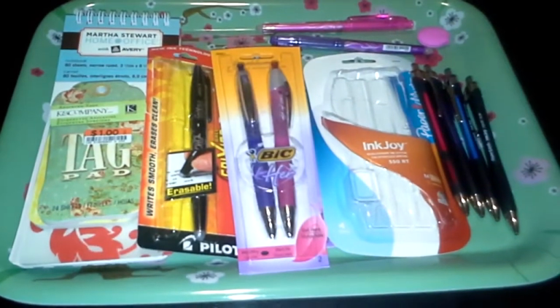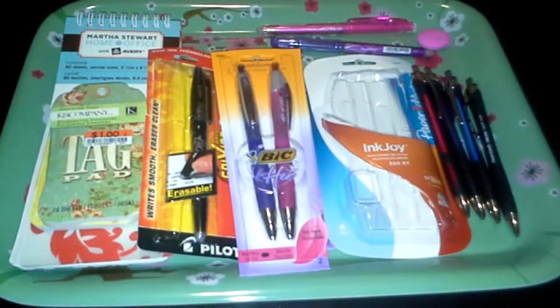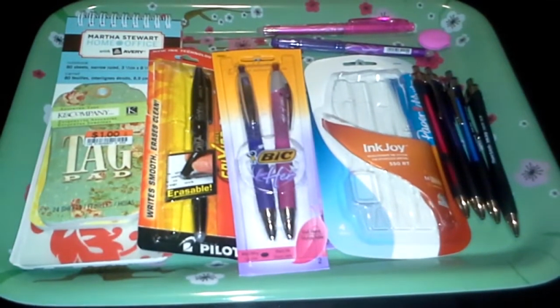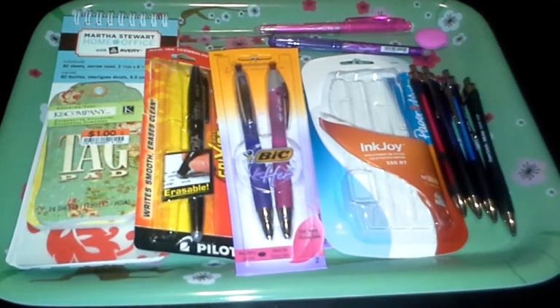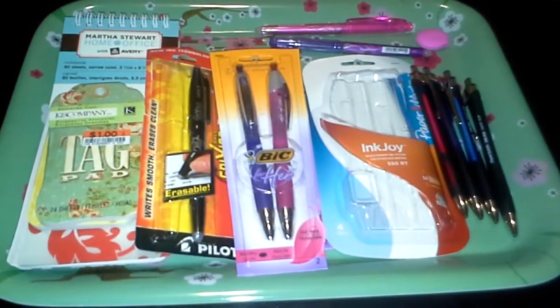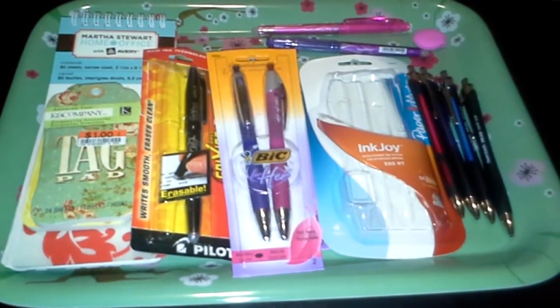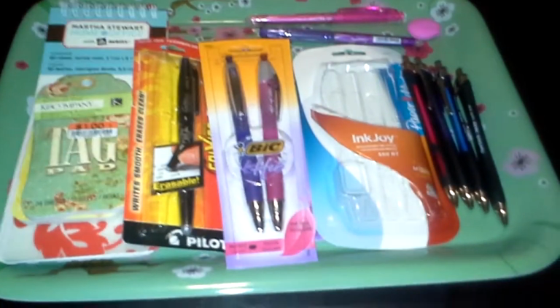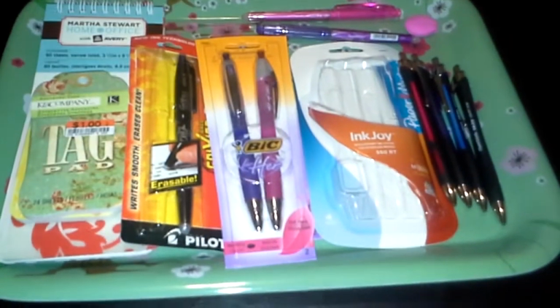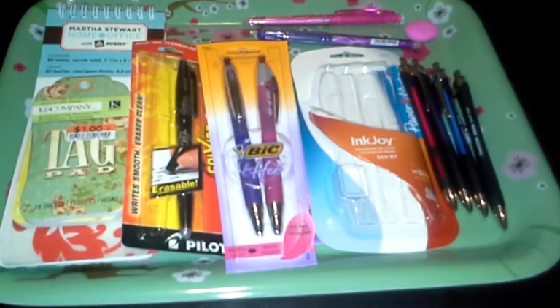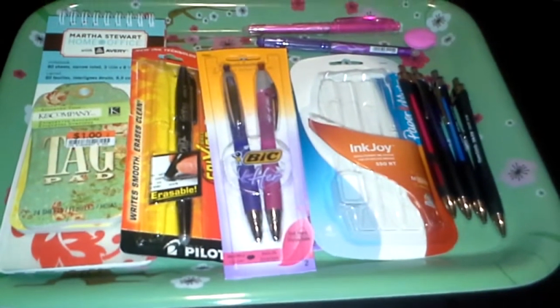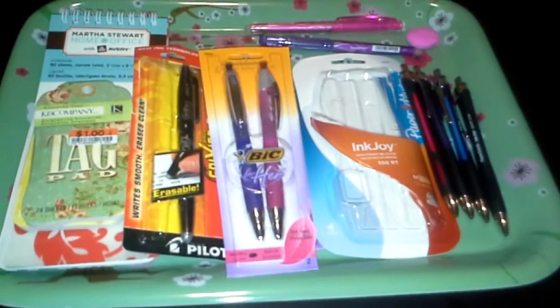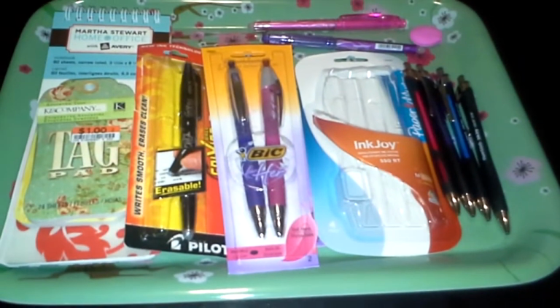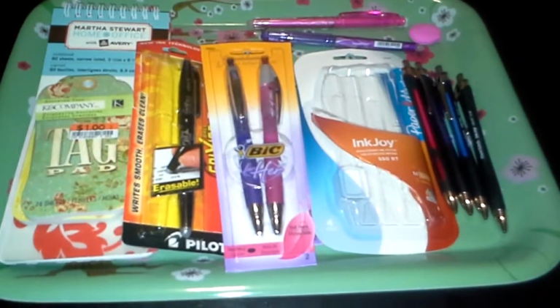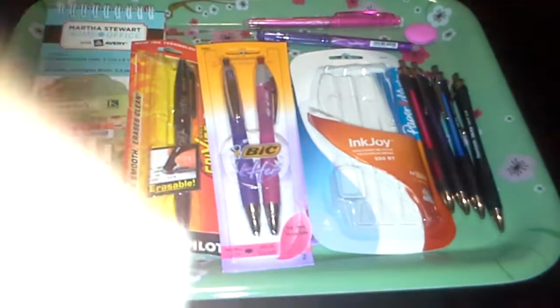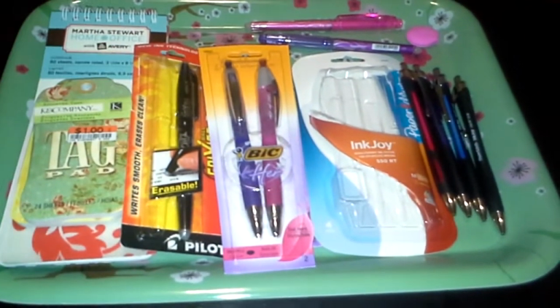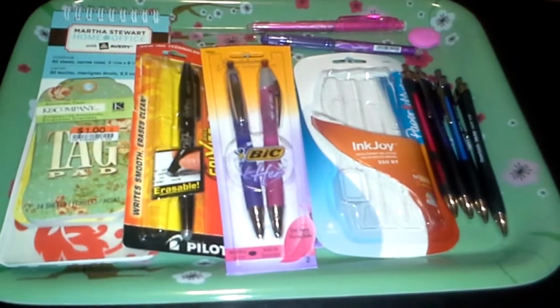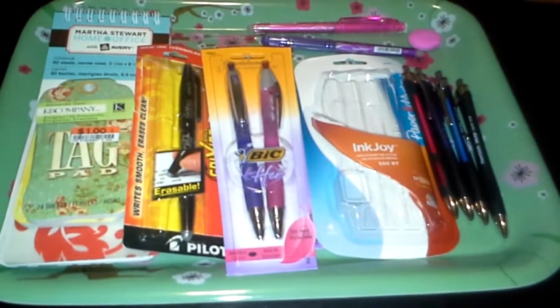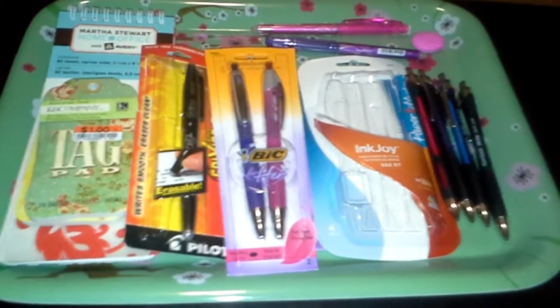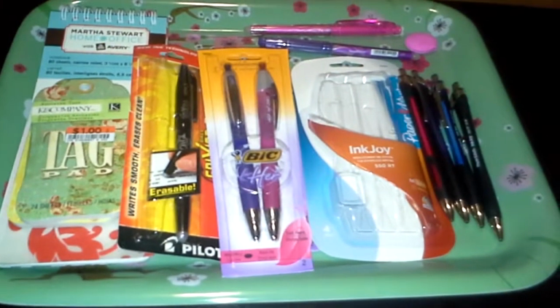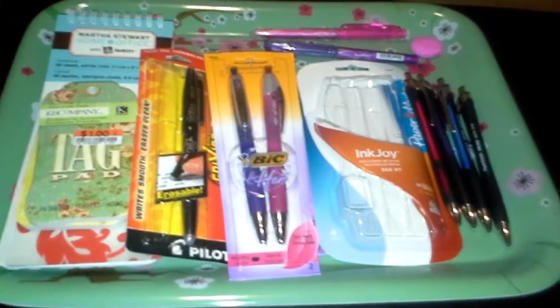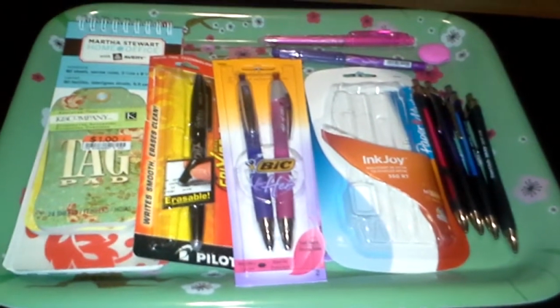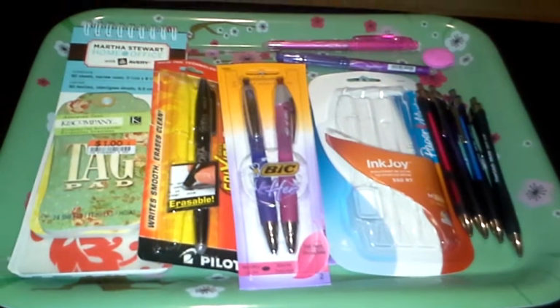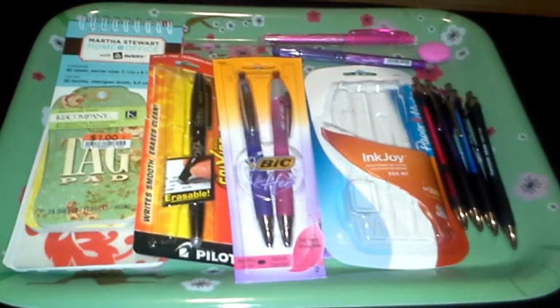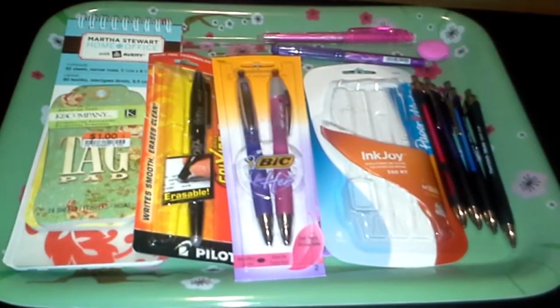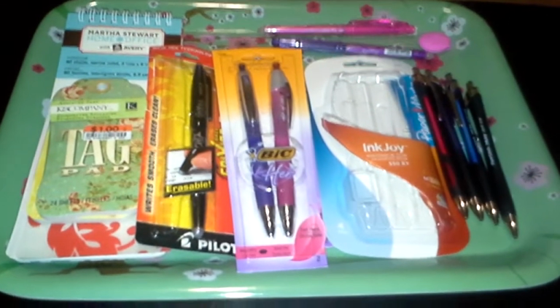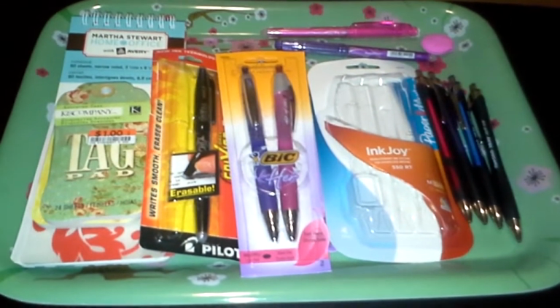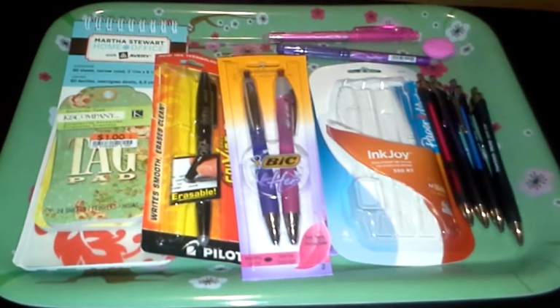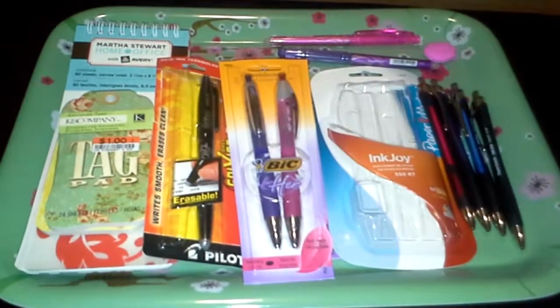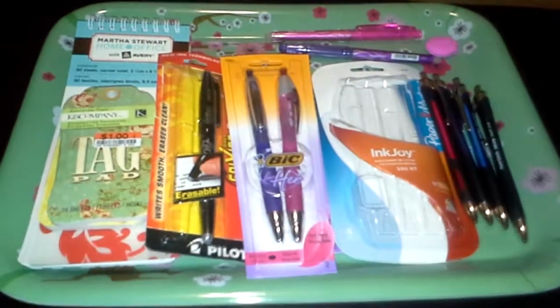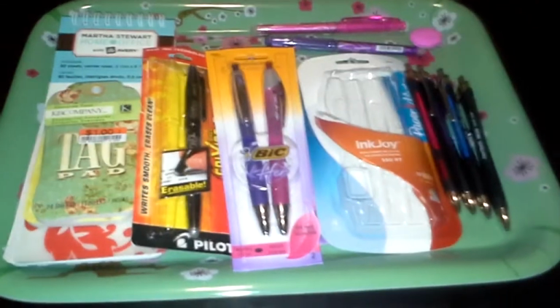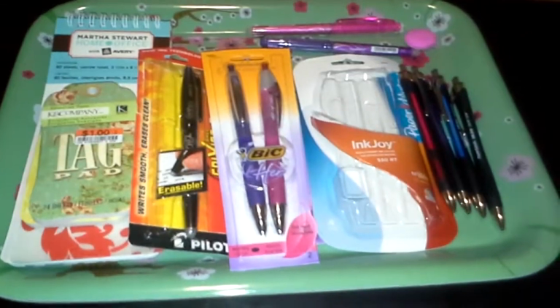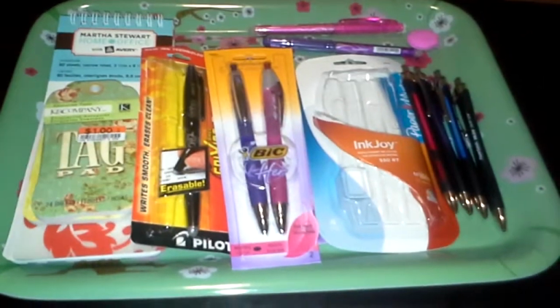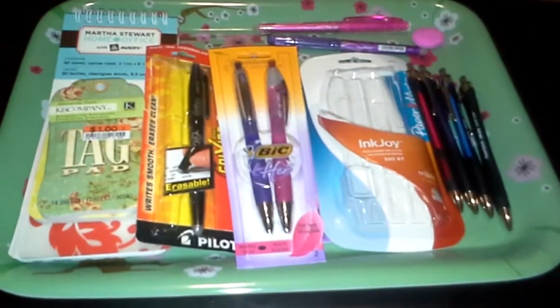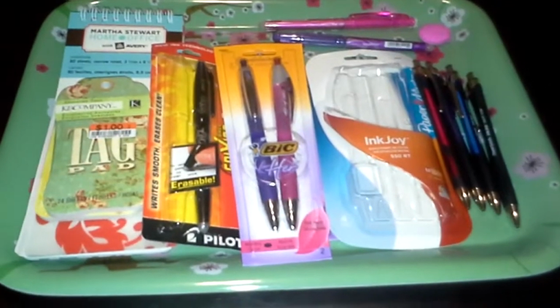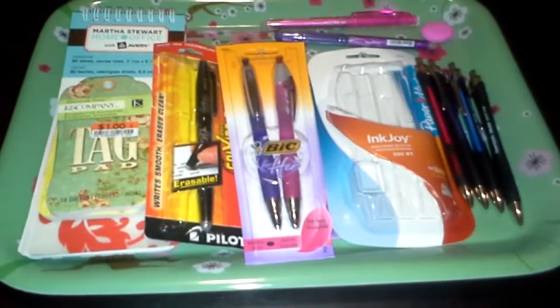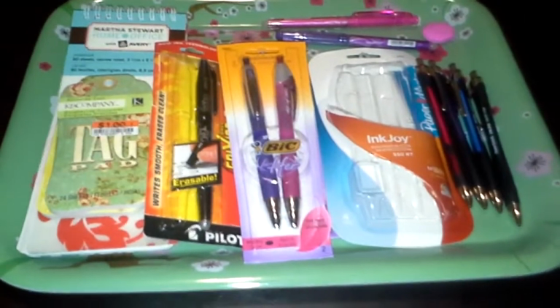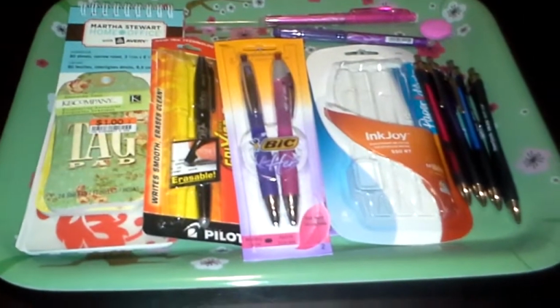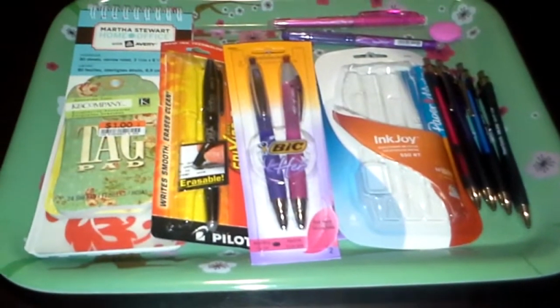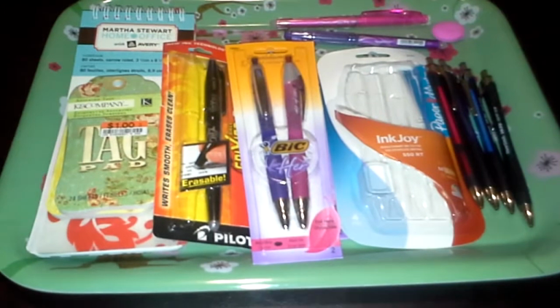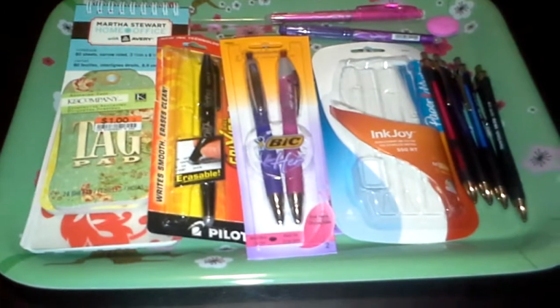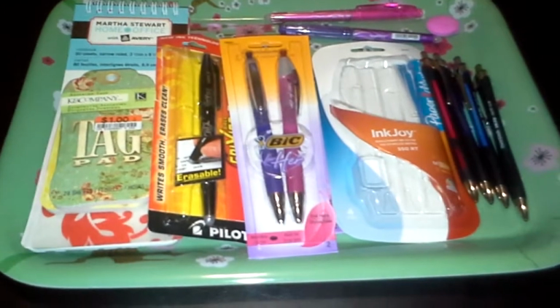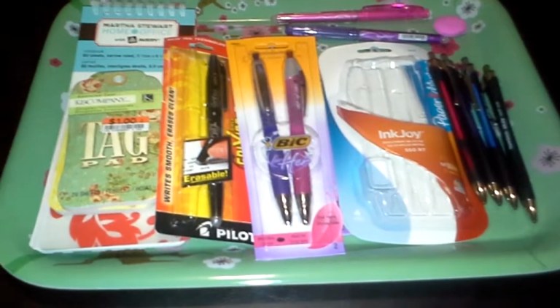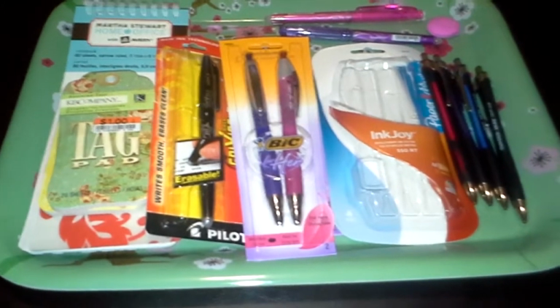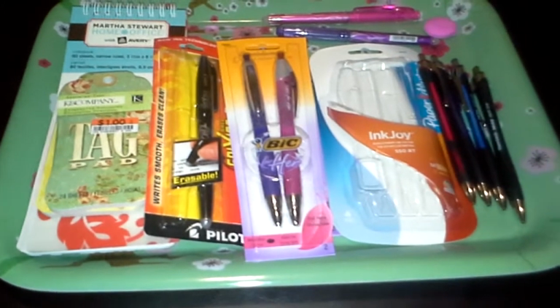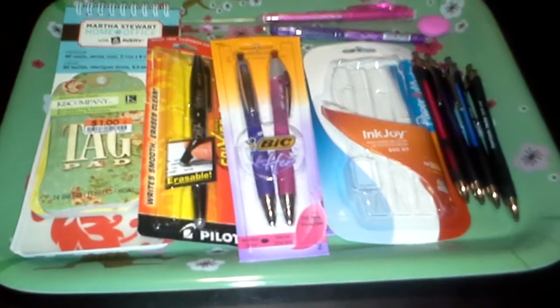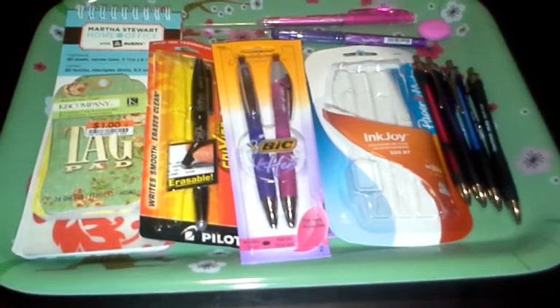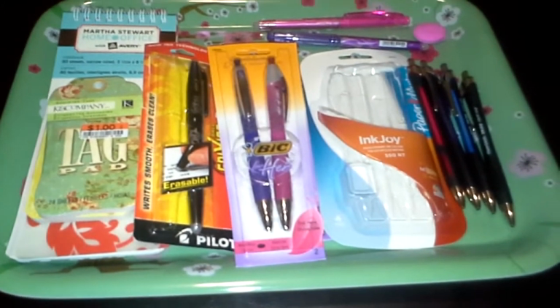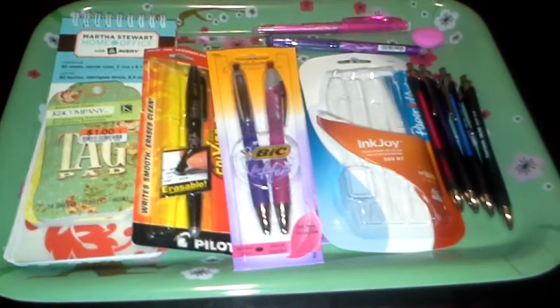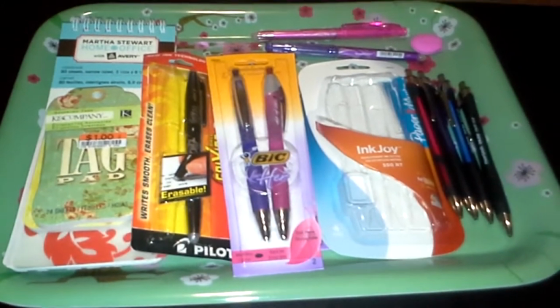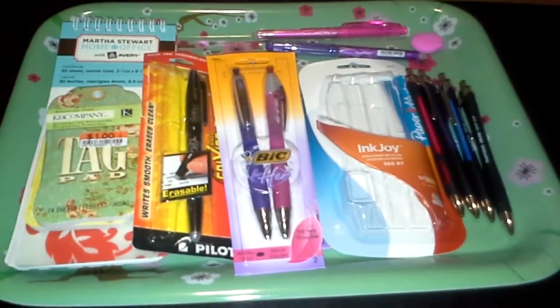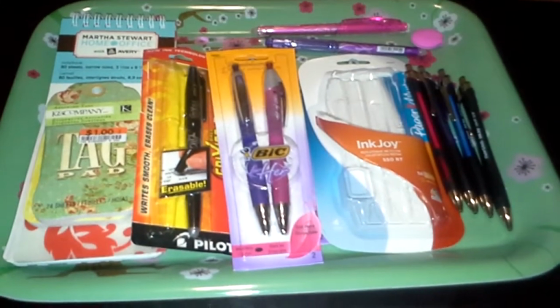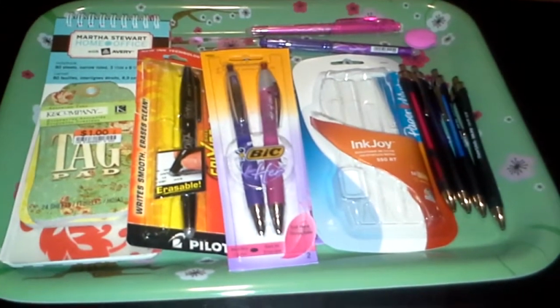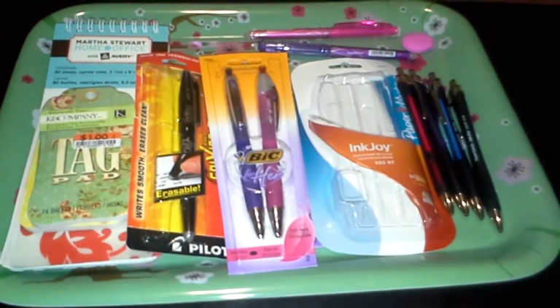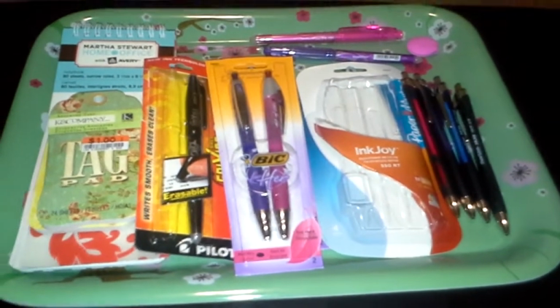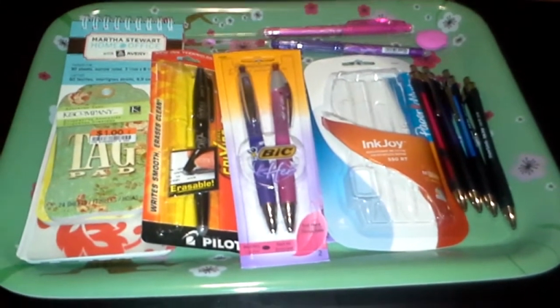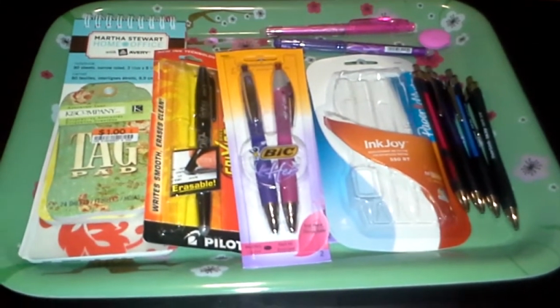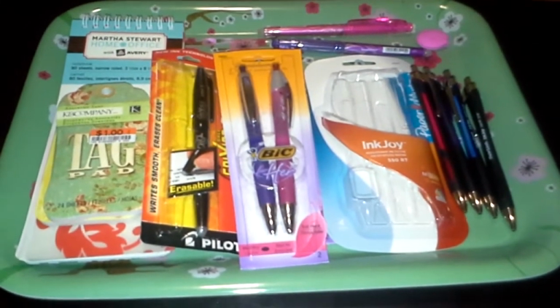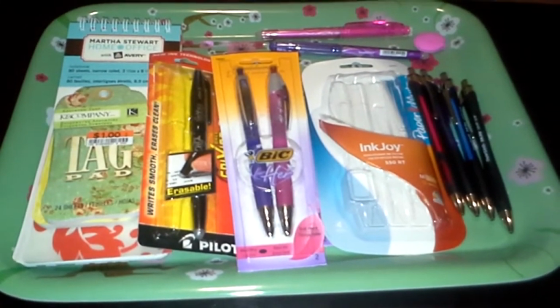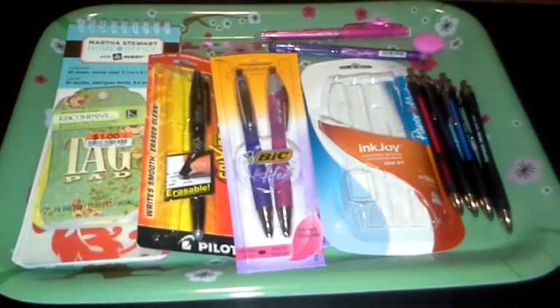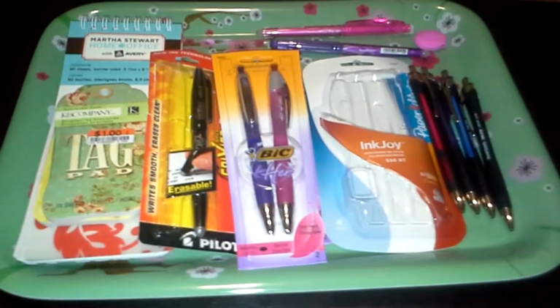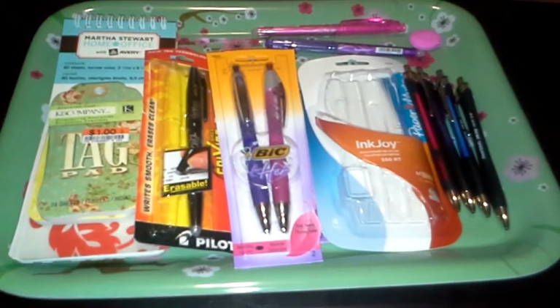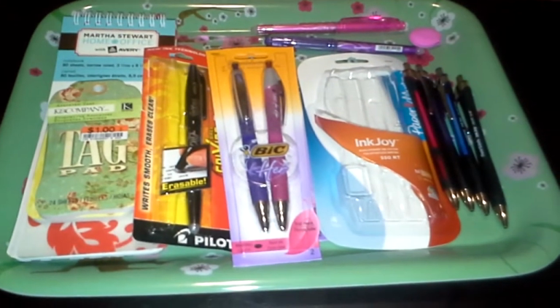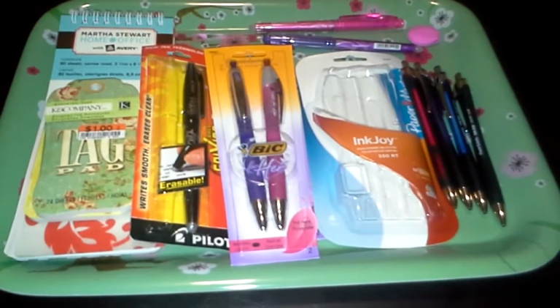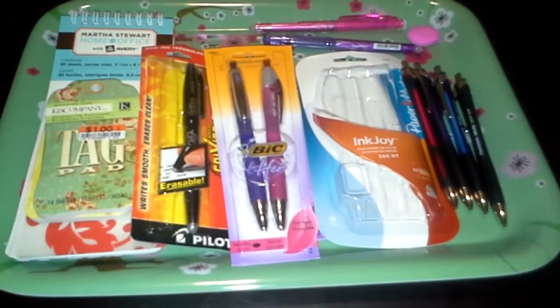Hi, this is Sonya. I just wanted to do a quick review of some pens that I bought and show how I am storing all my supplies.